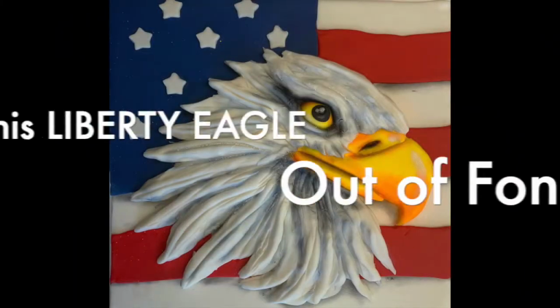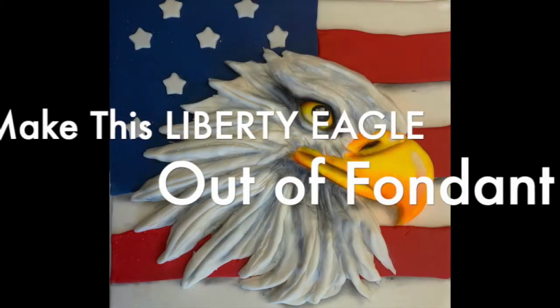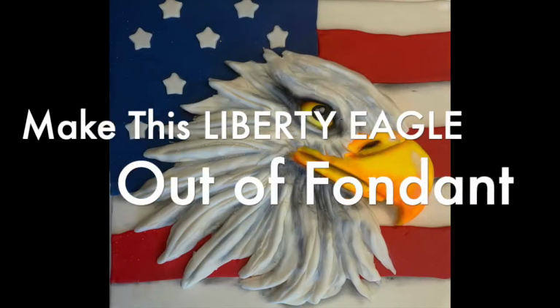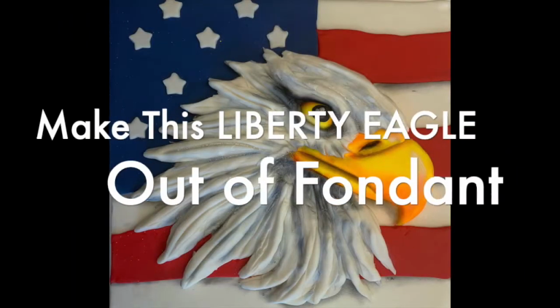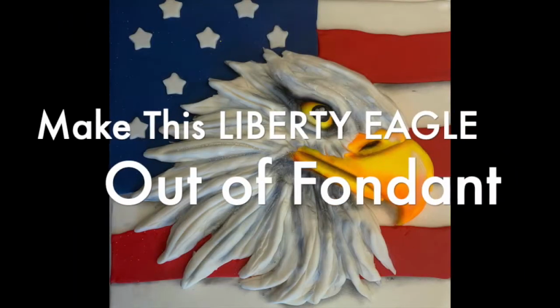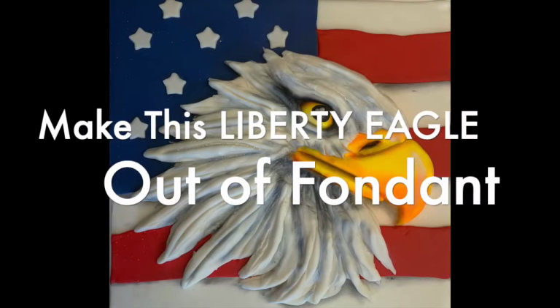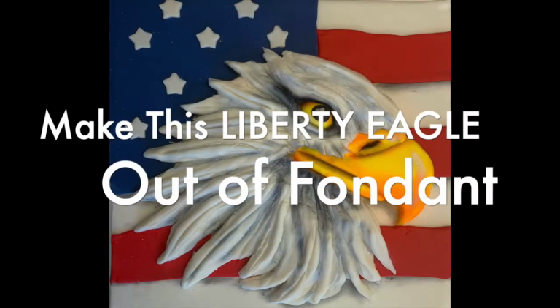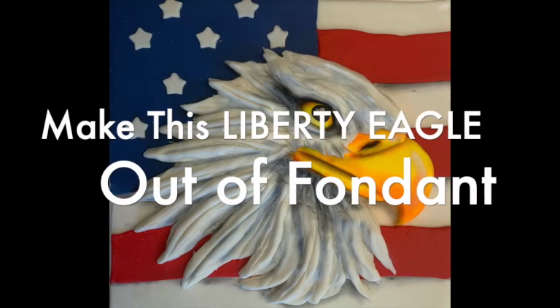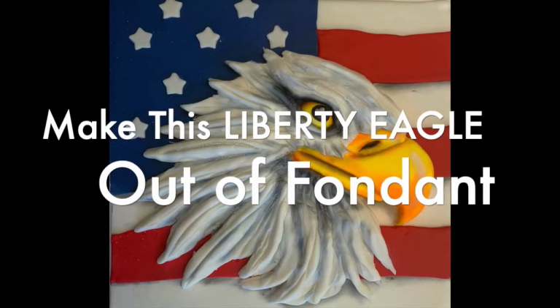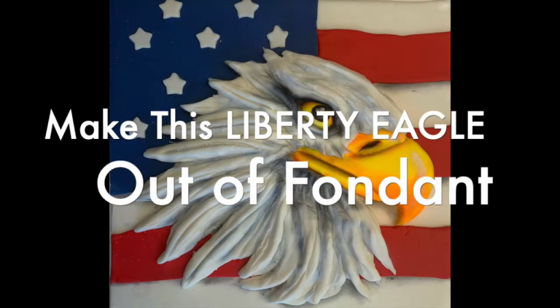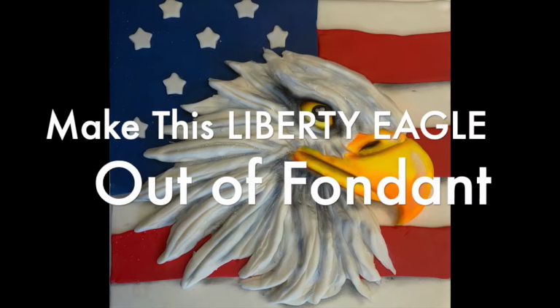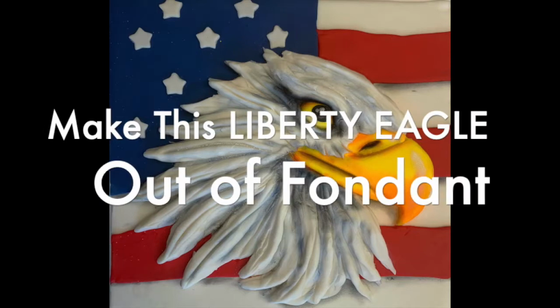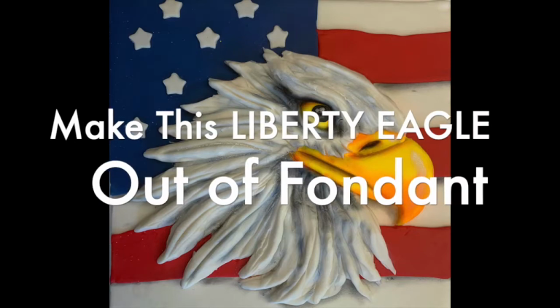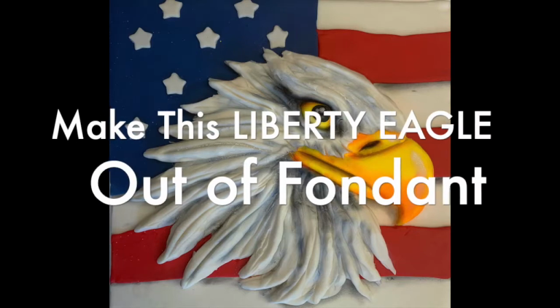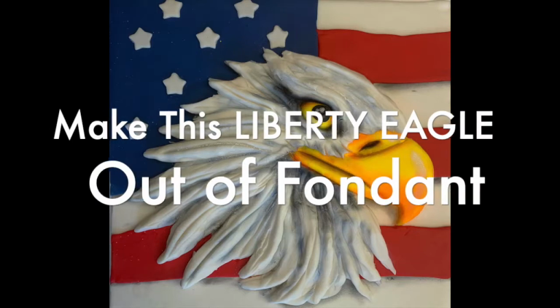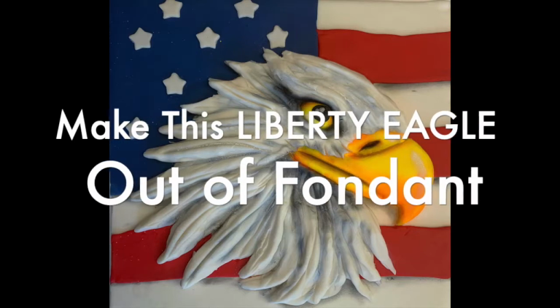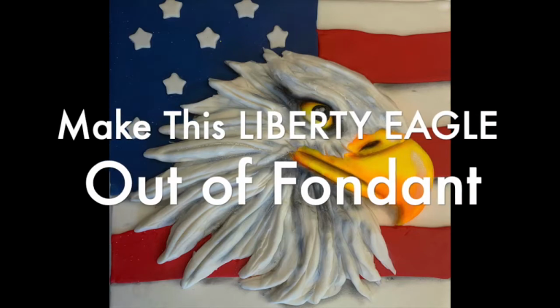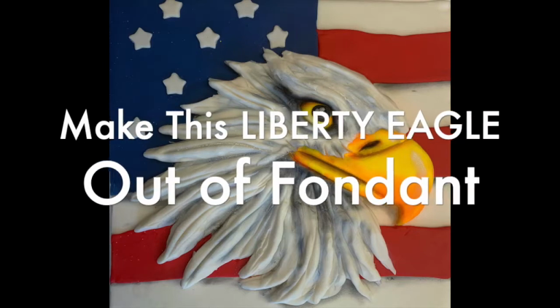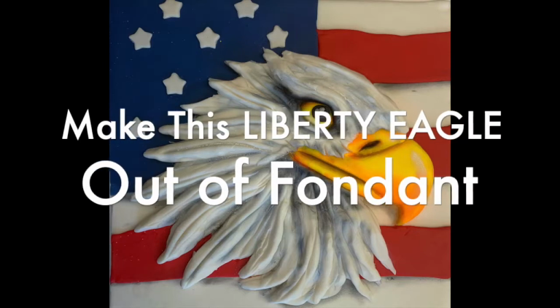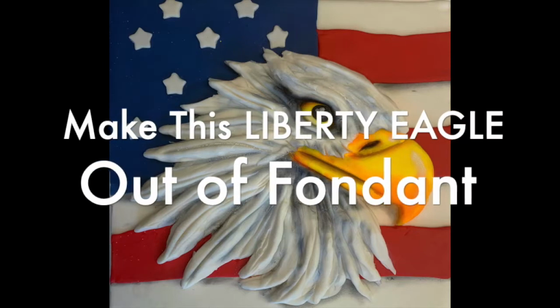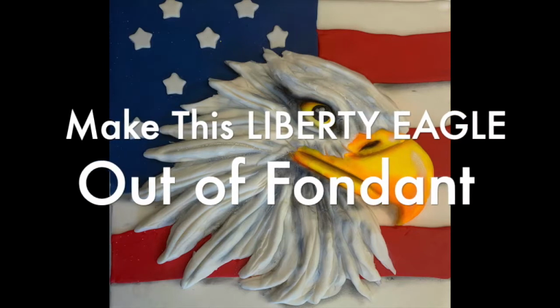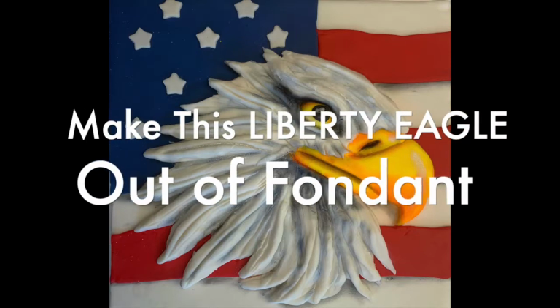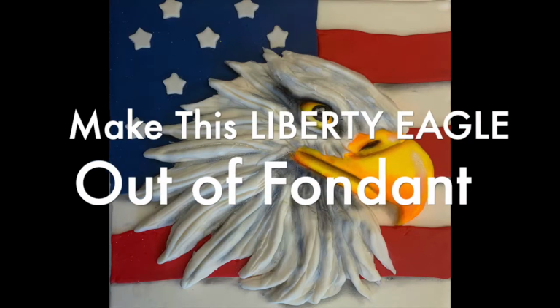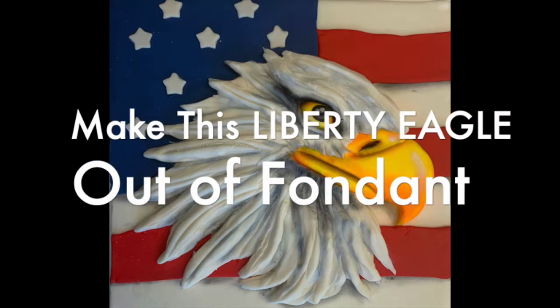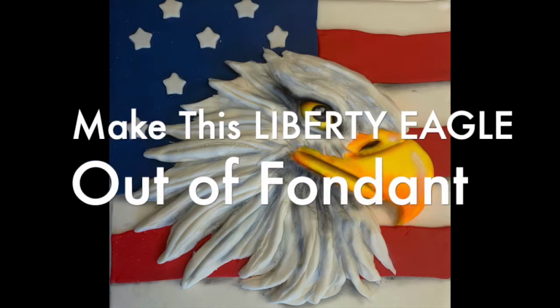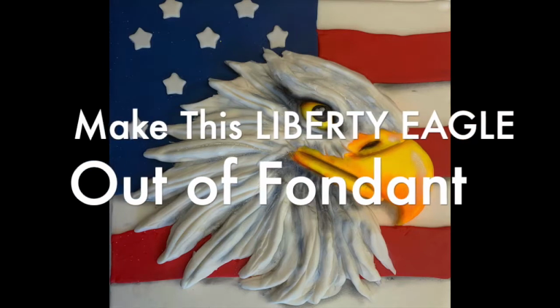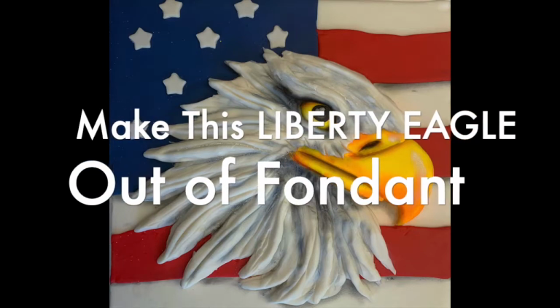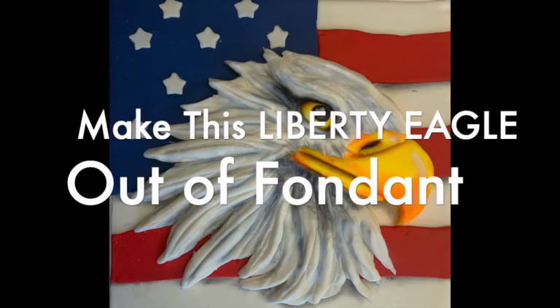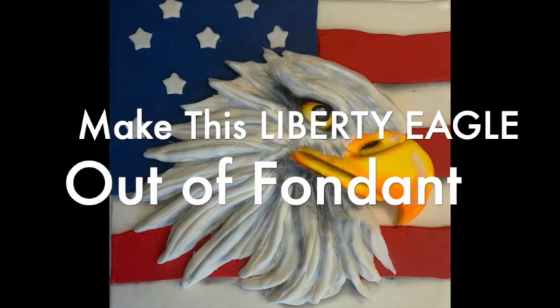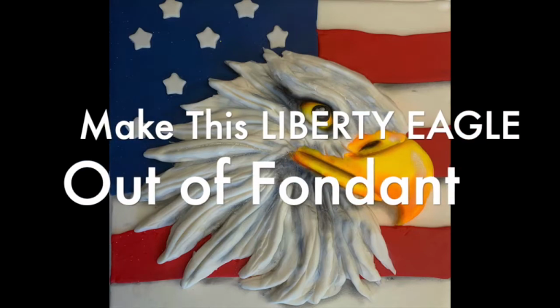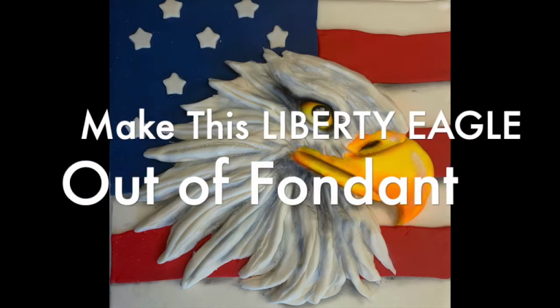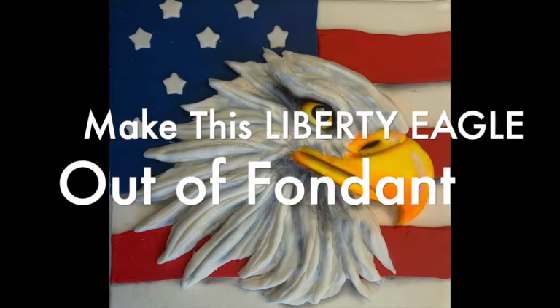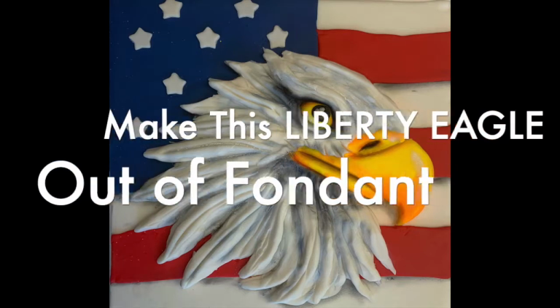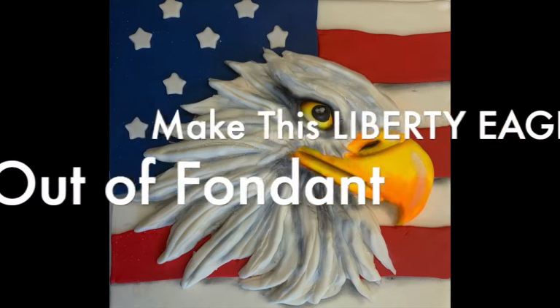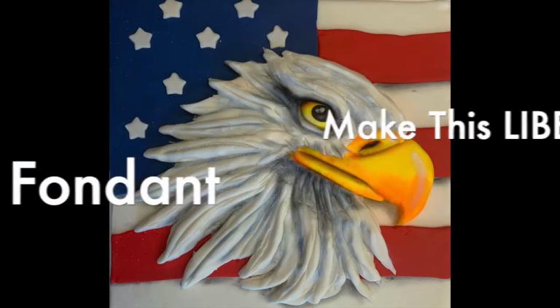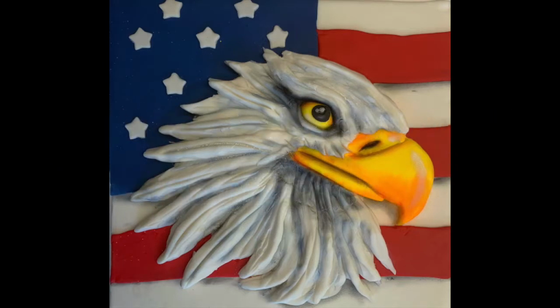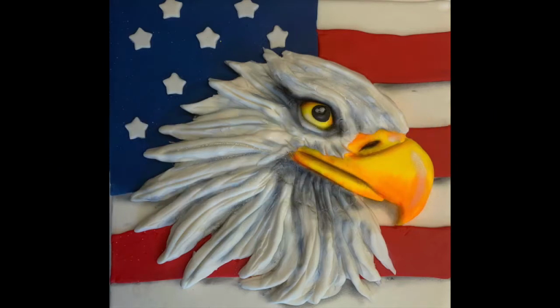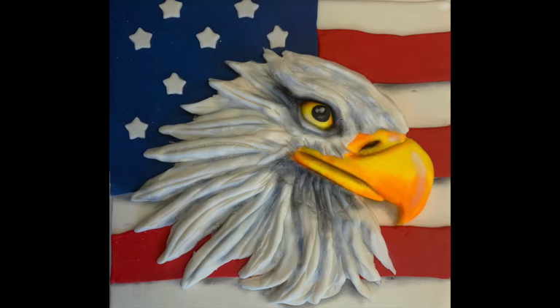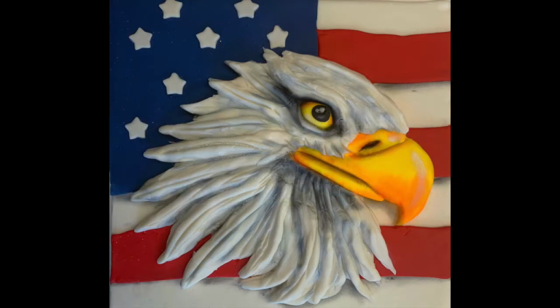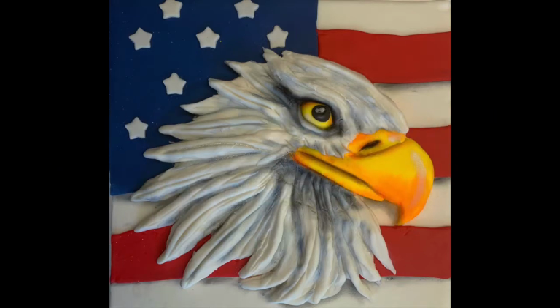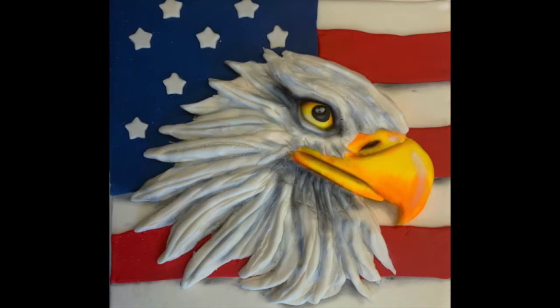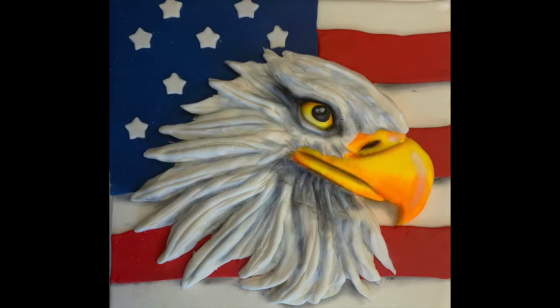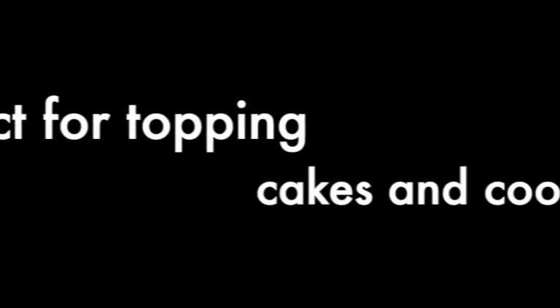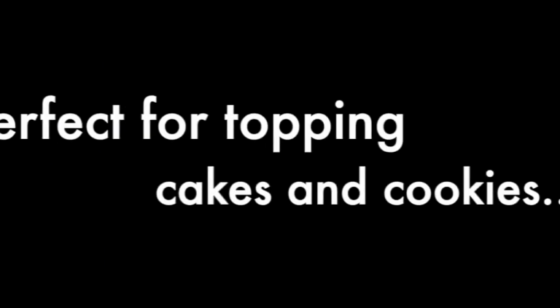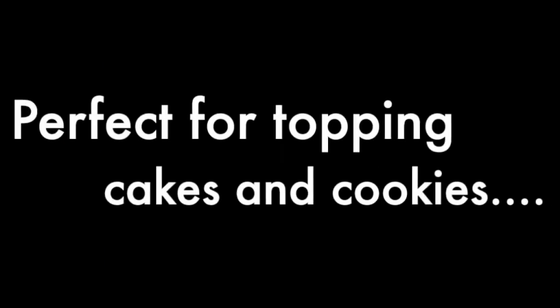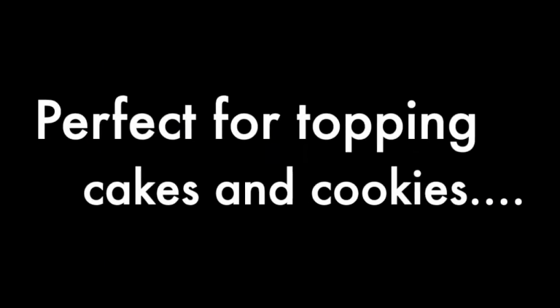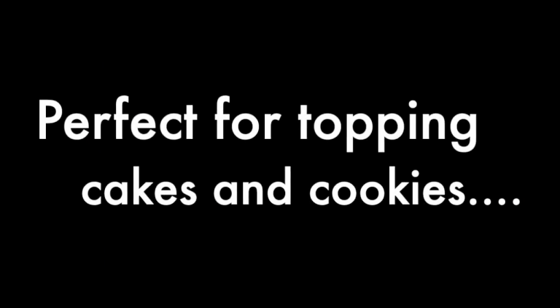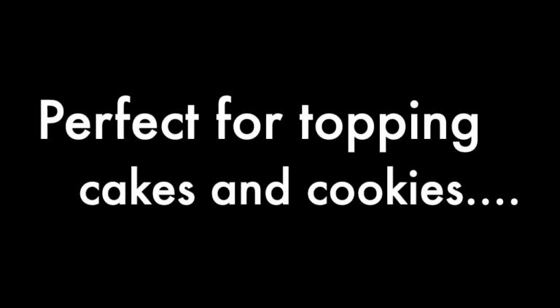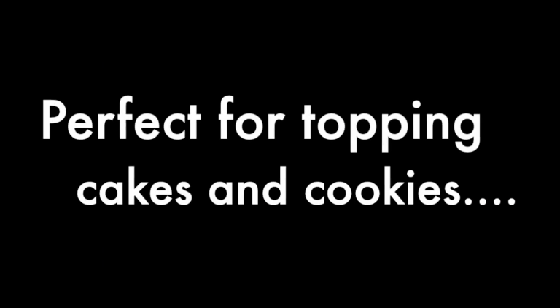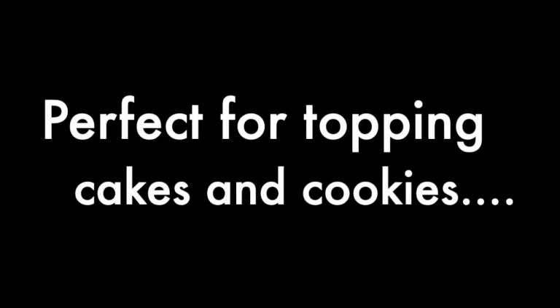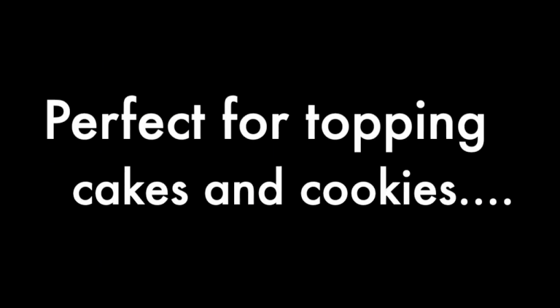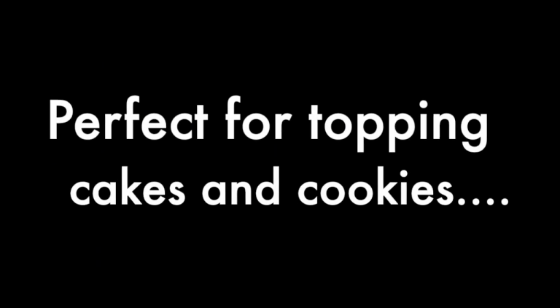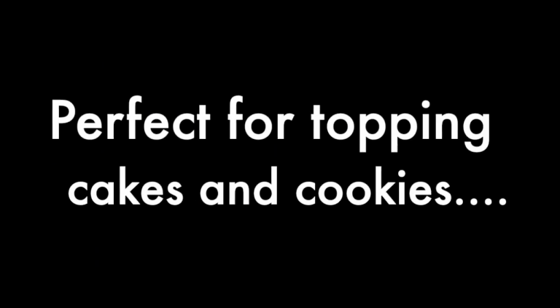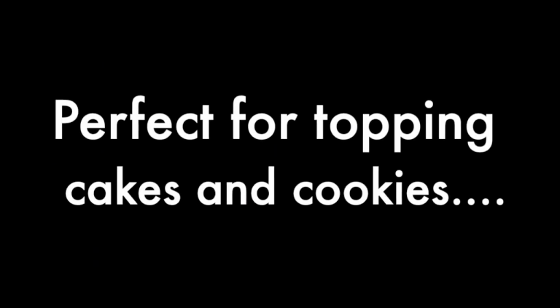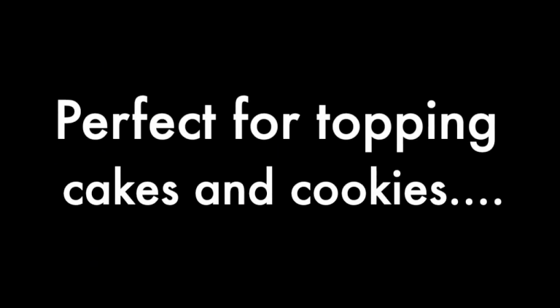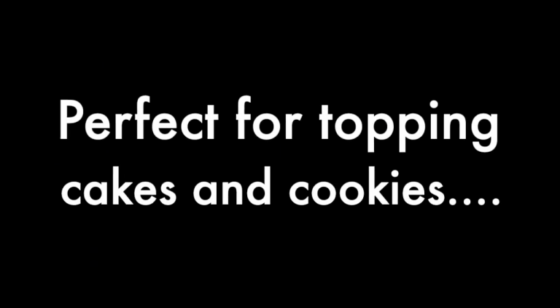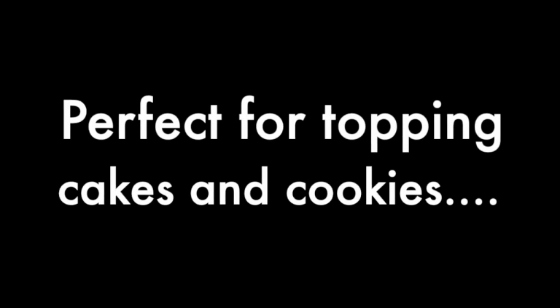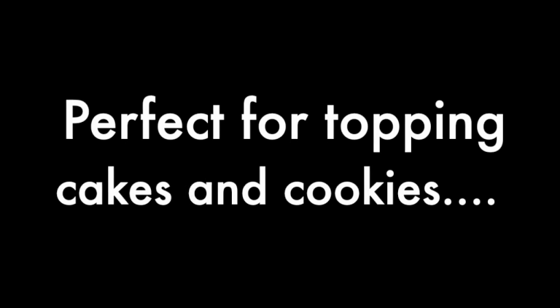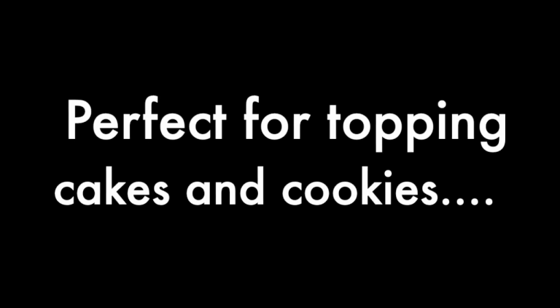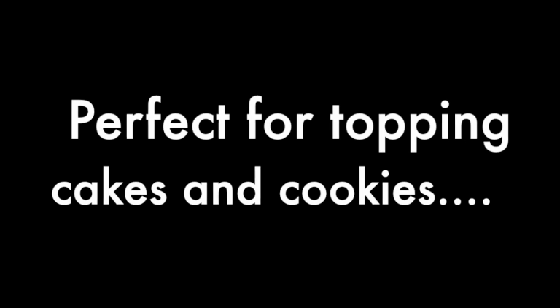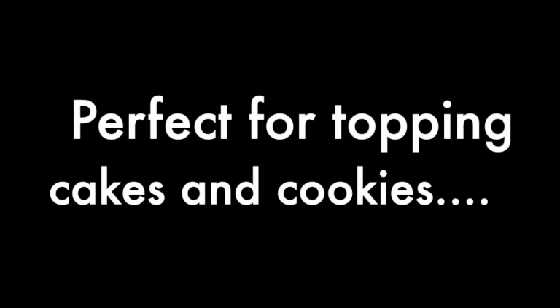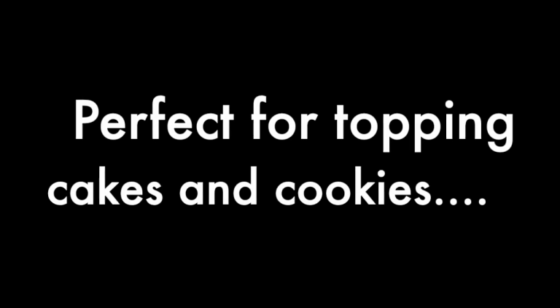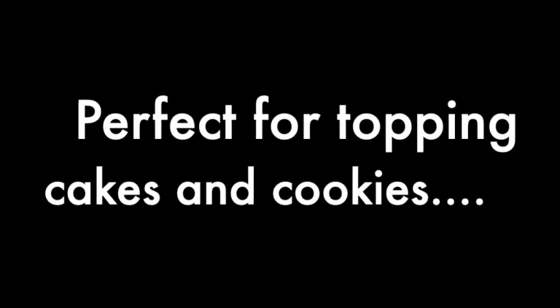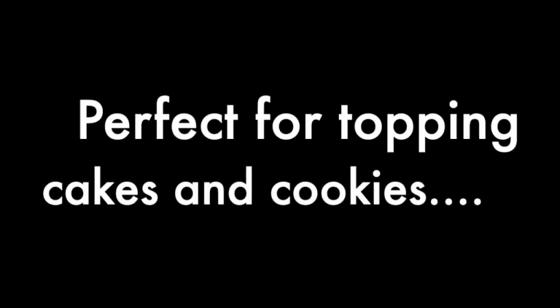Make this Liberty Eagle out of fondant. It's great for cakes and cookies too.